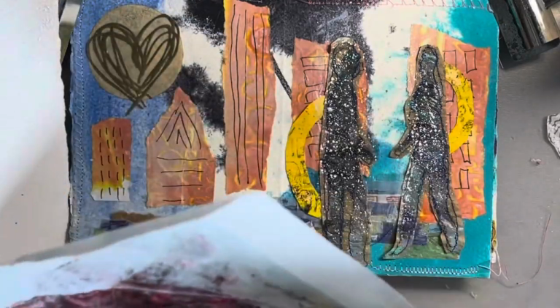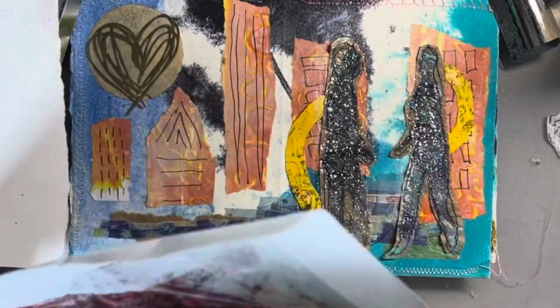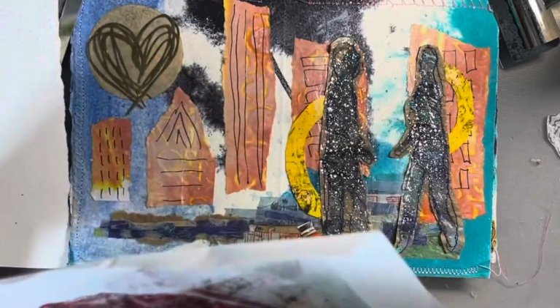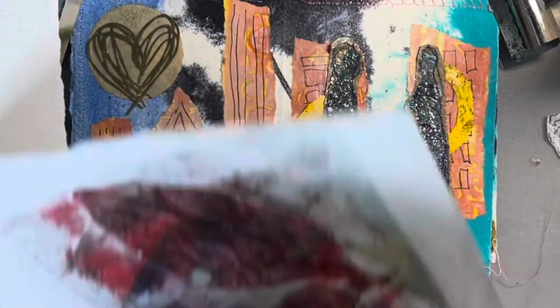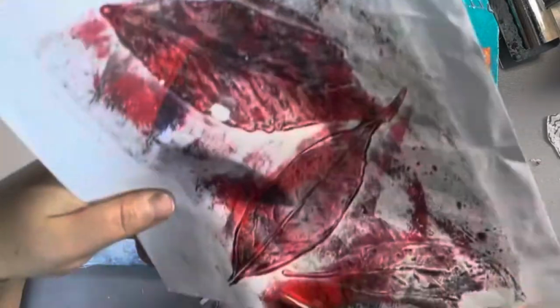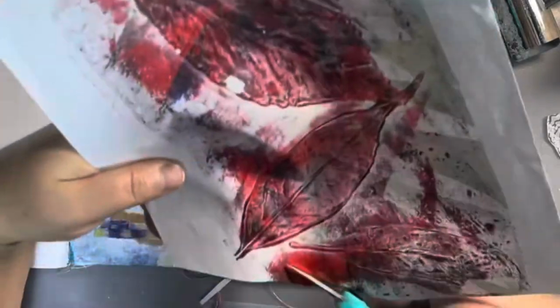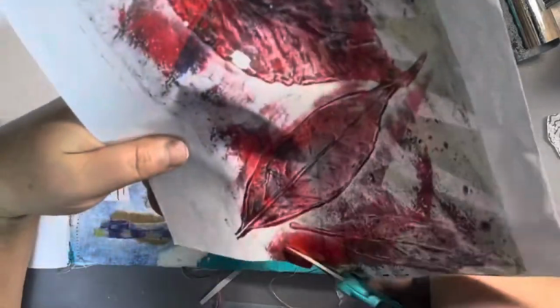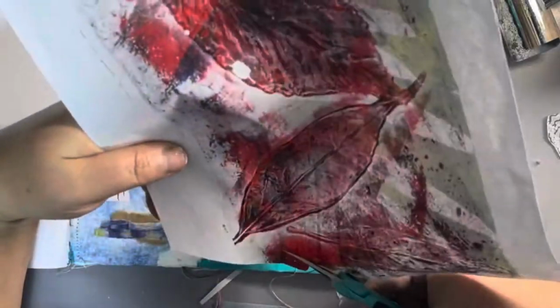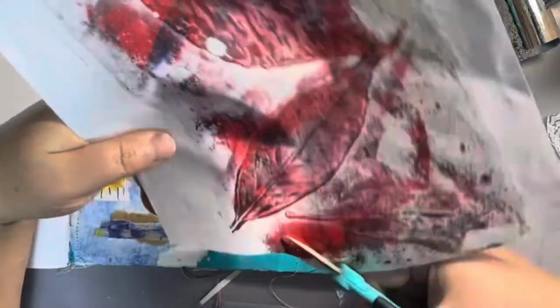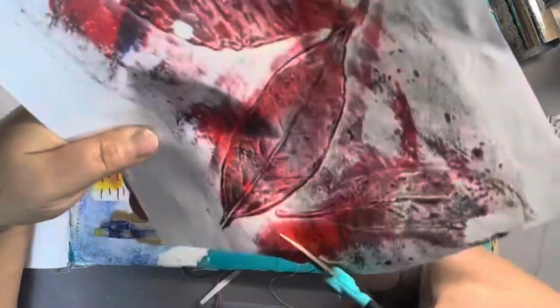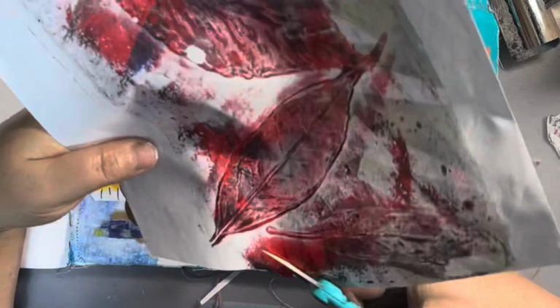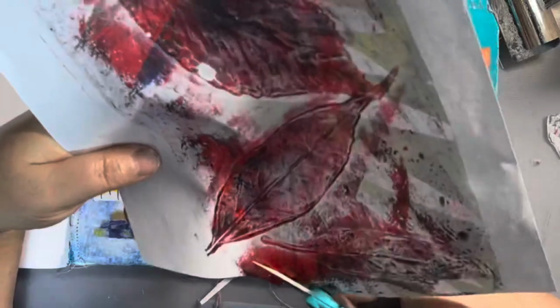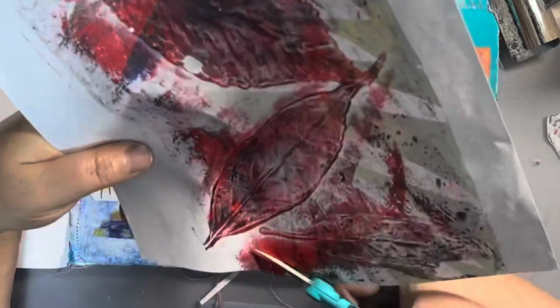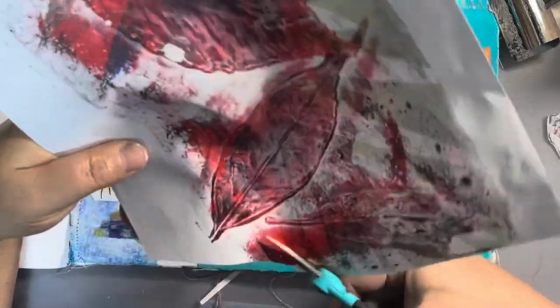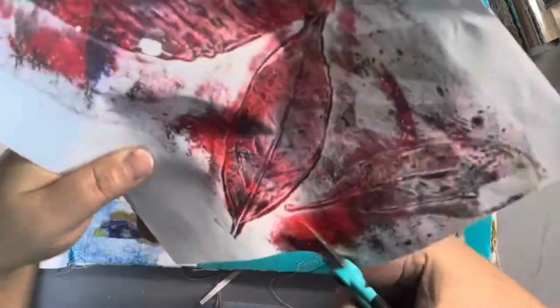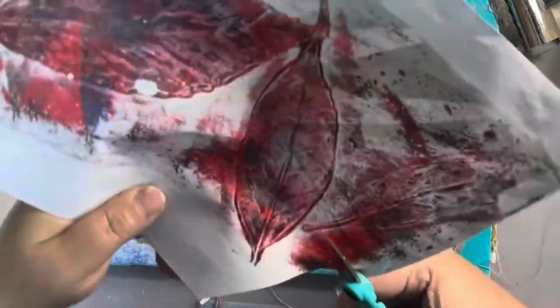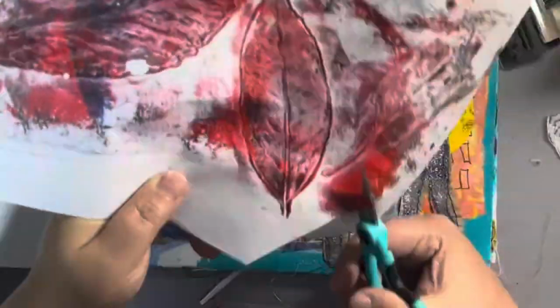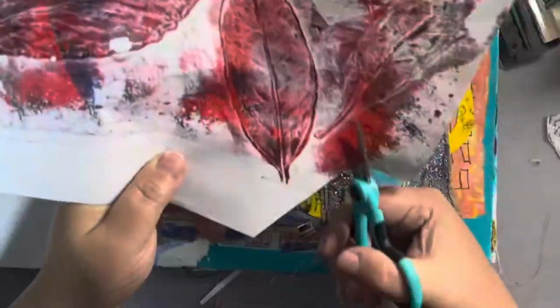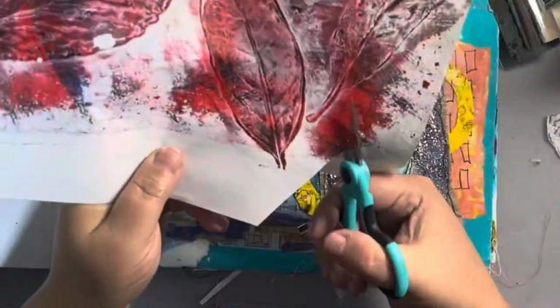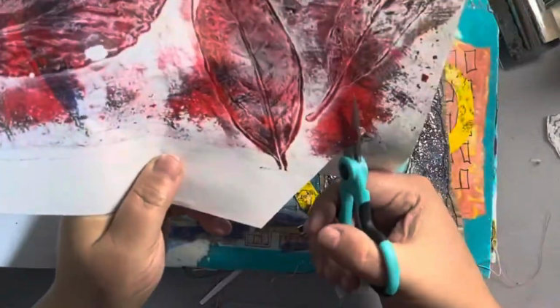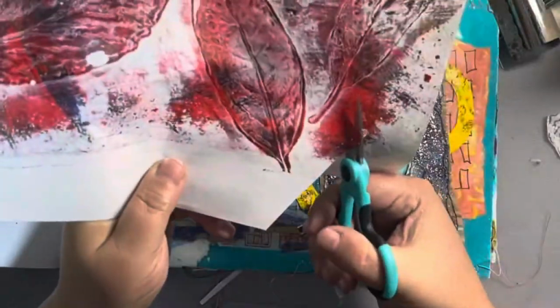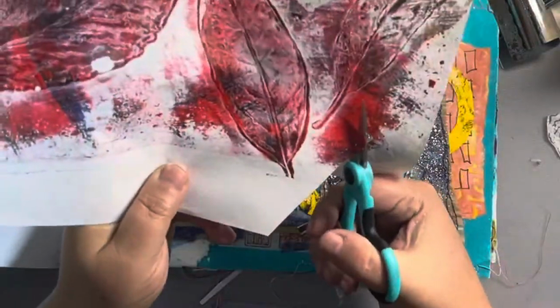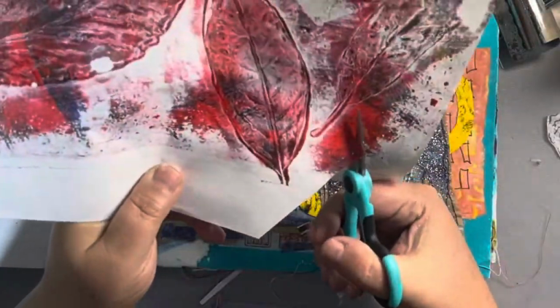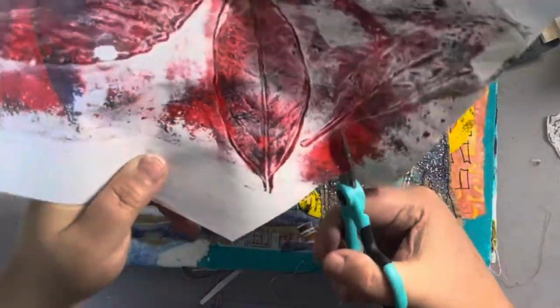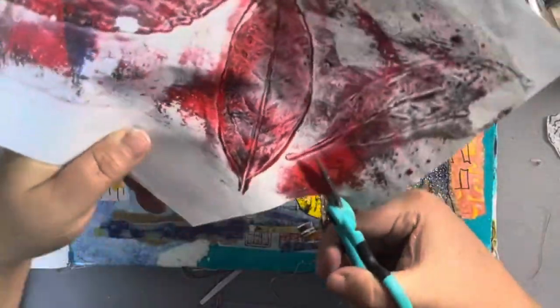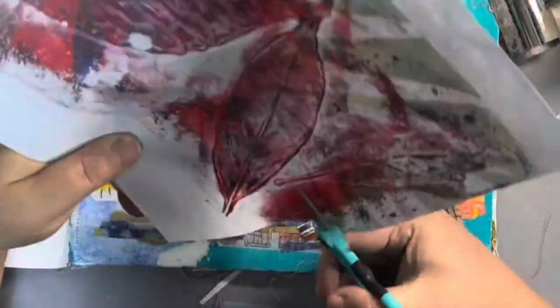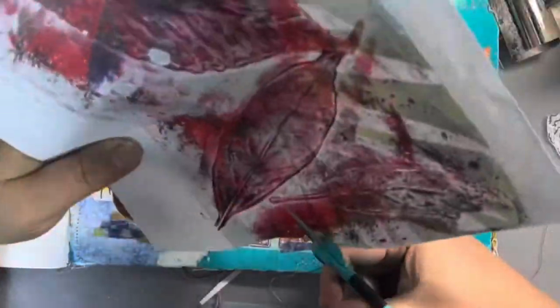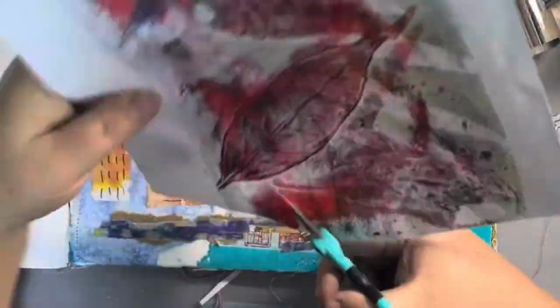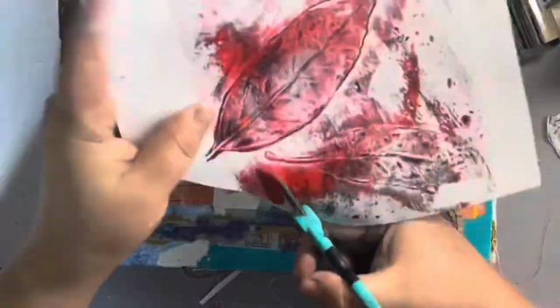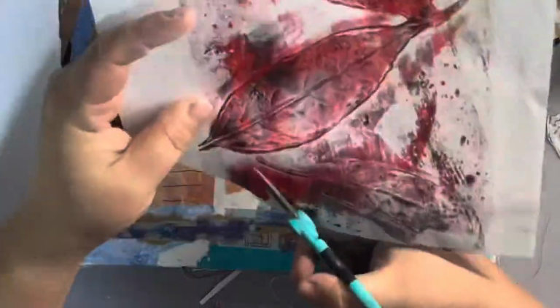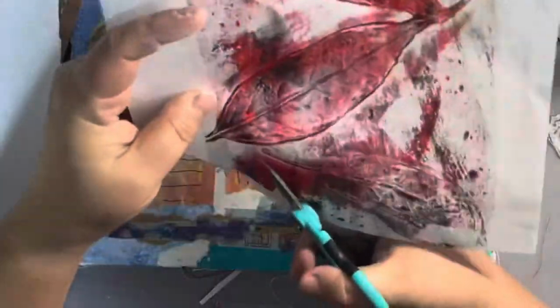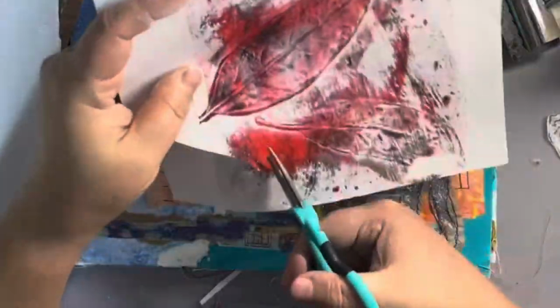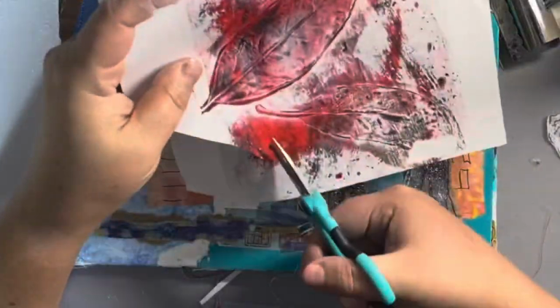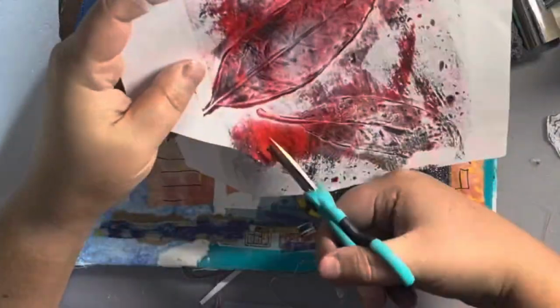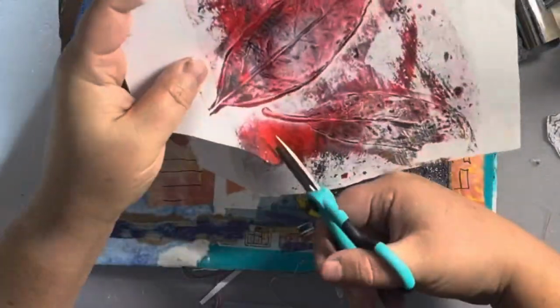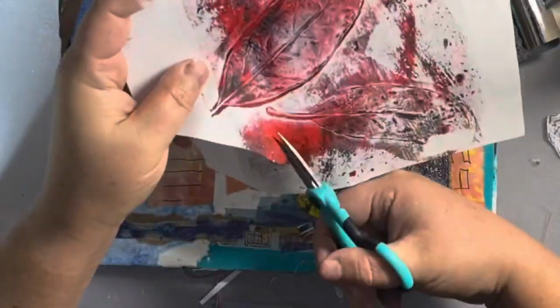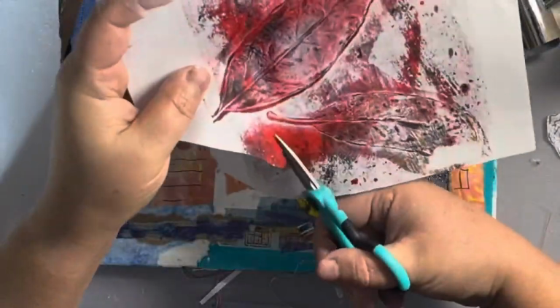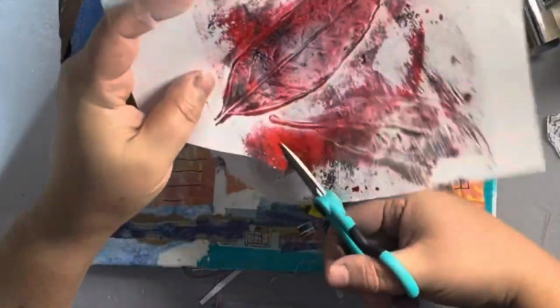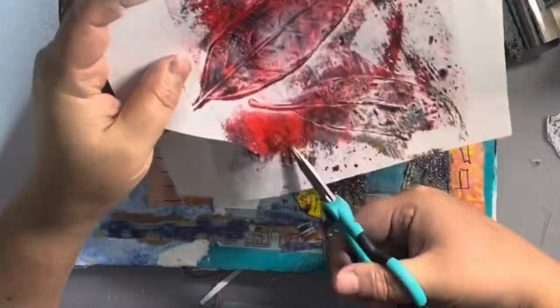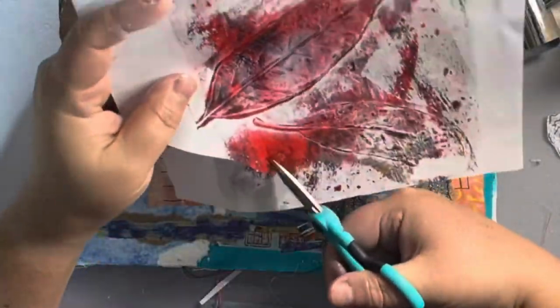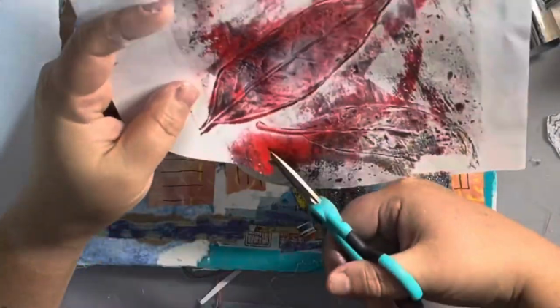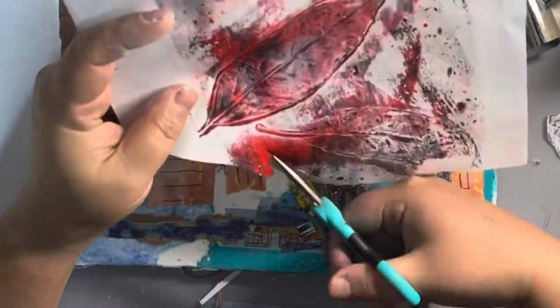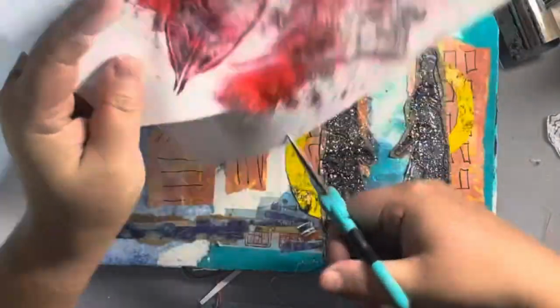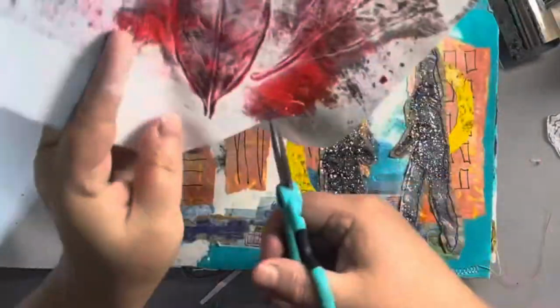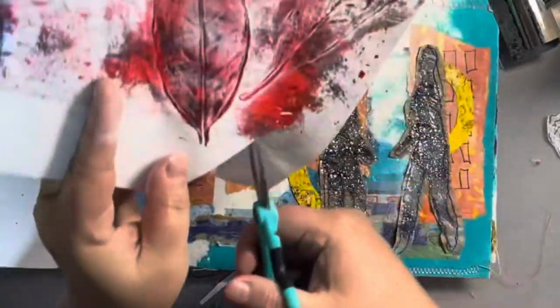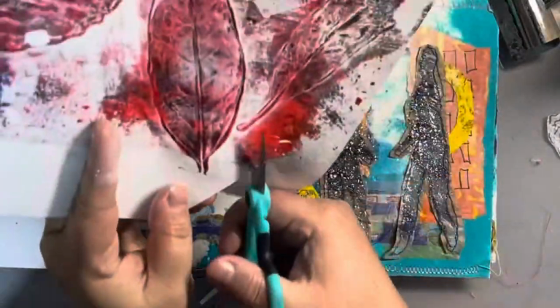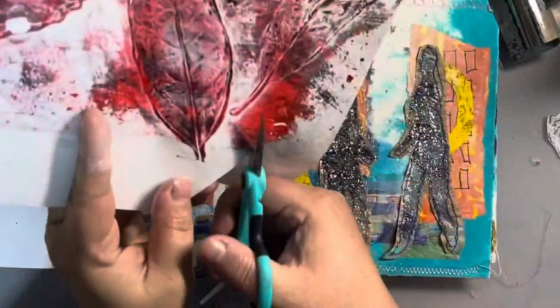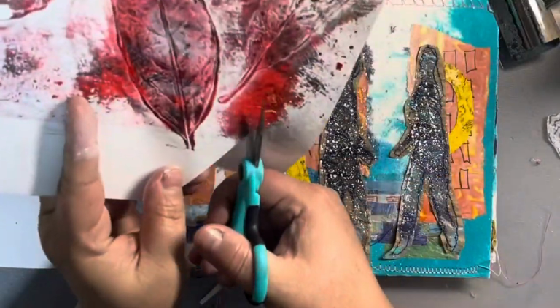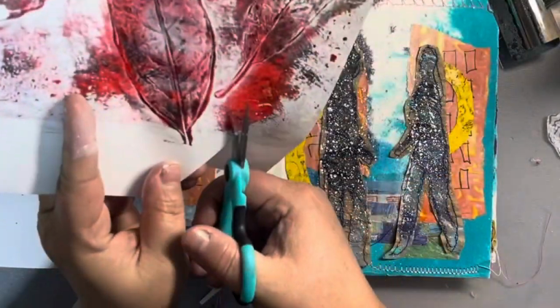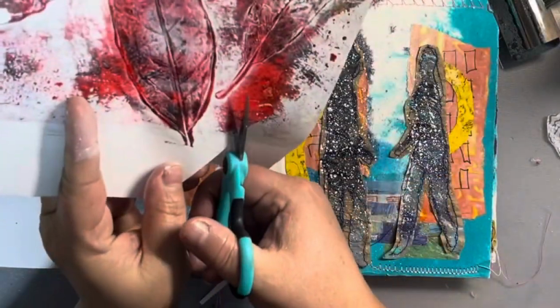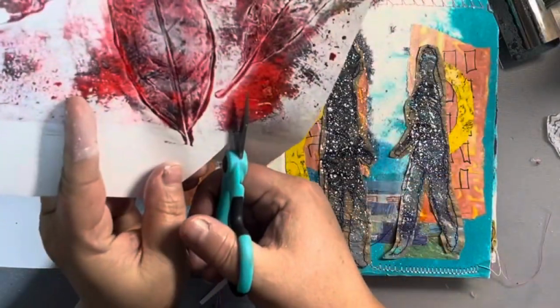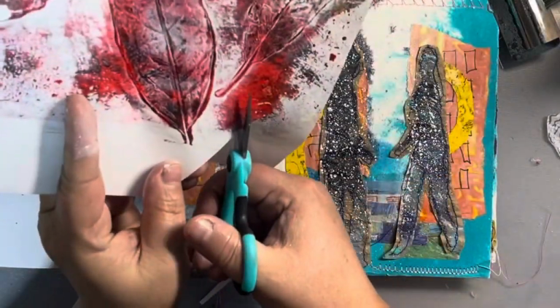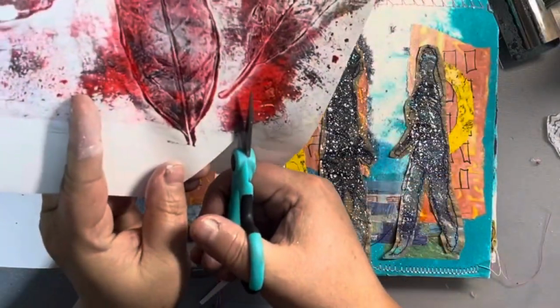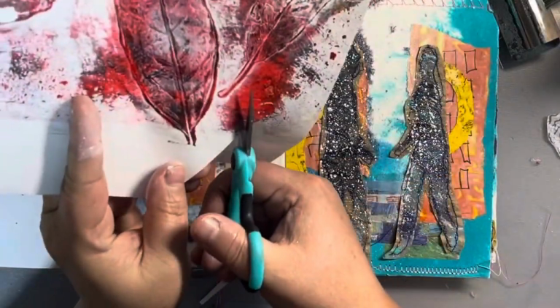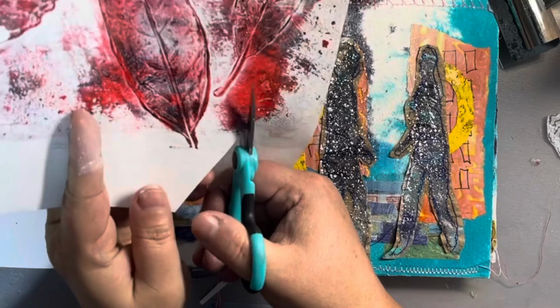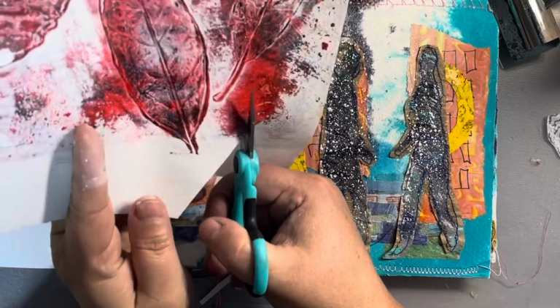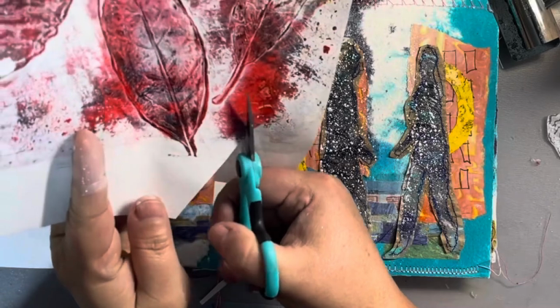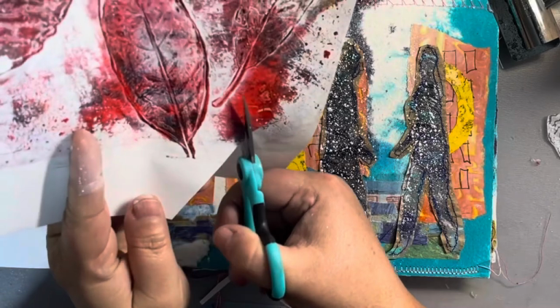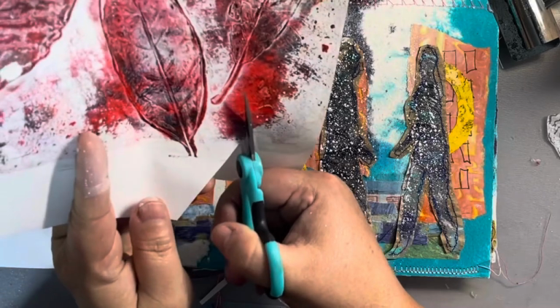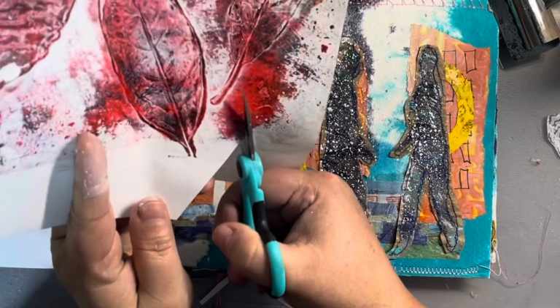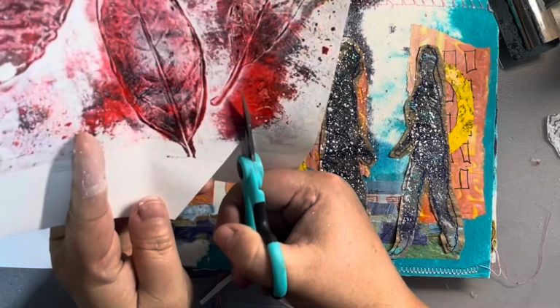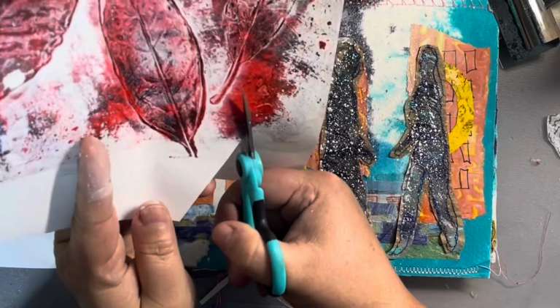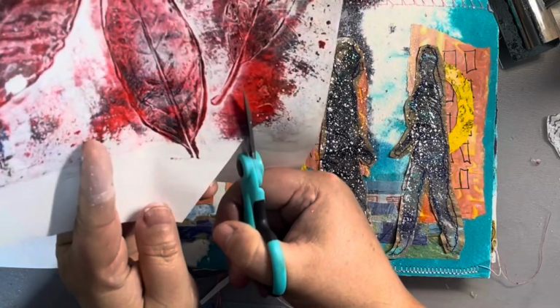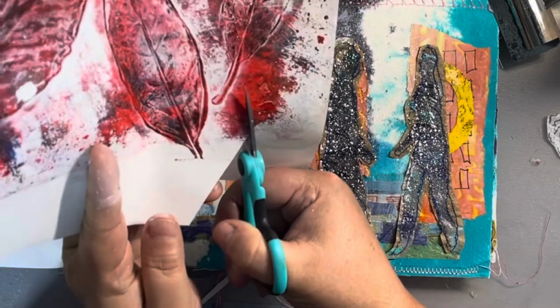I also took this piece of red painted paper and cut little red hearts.